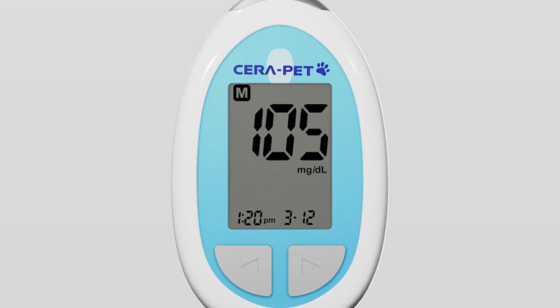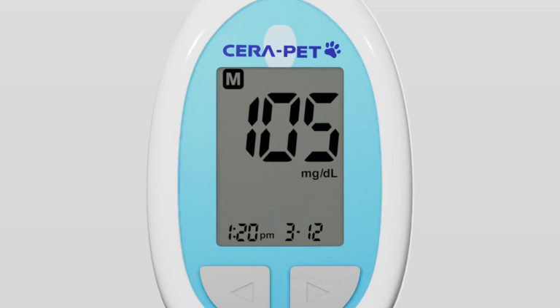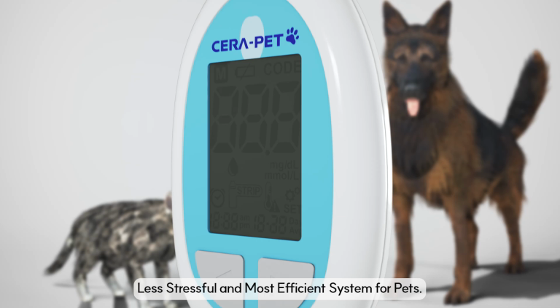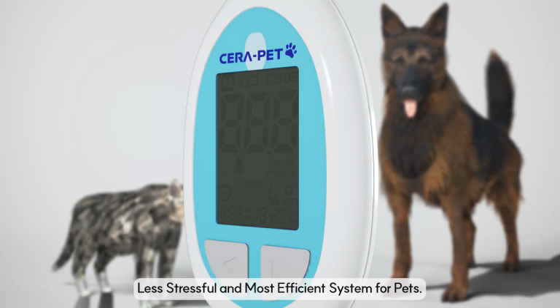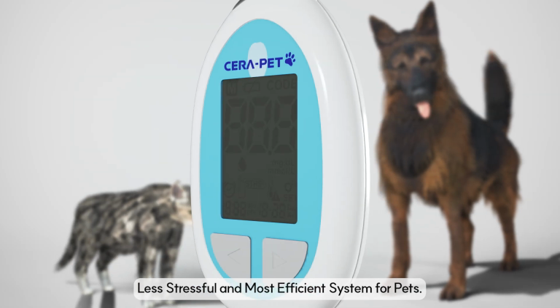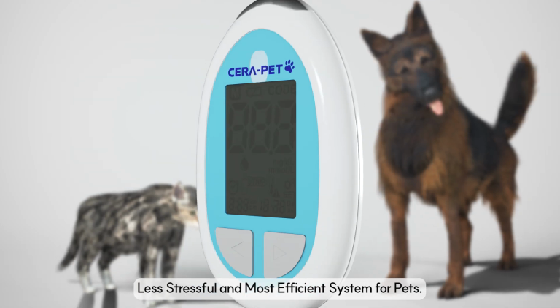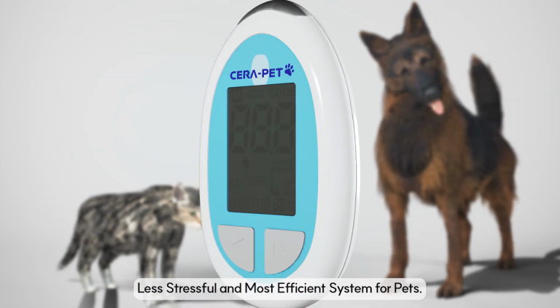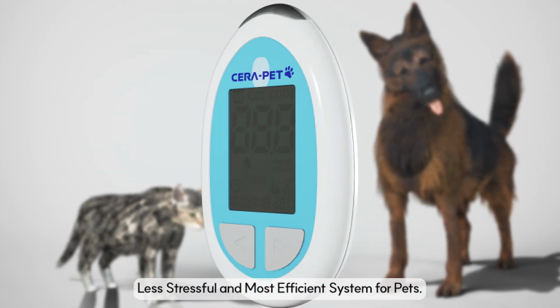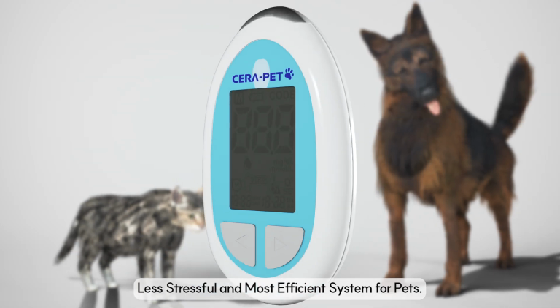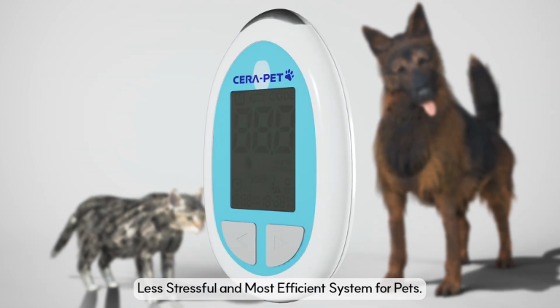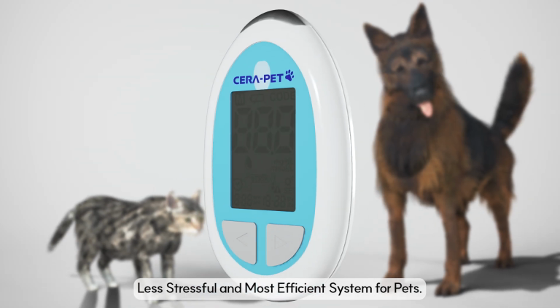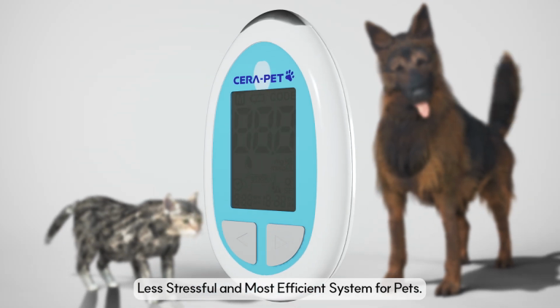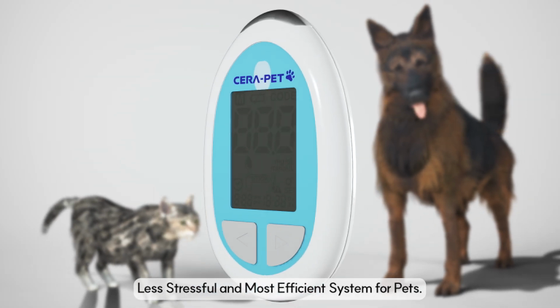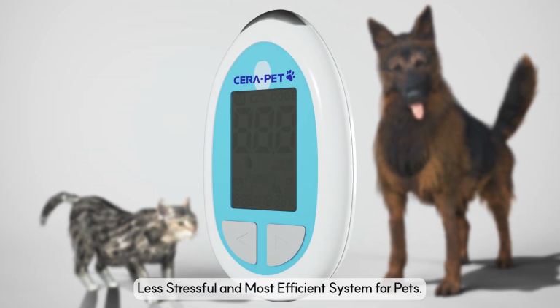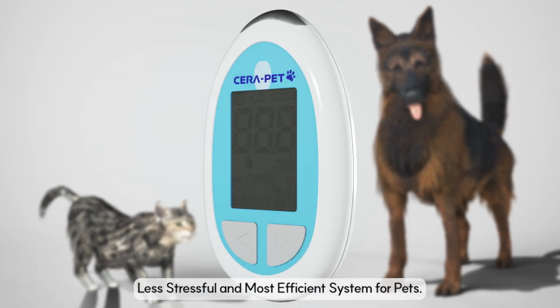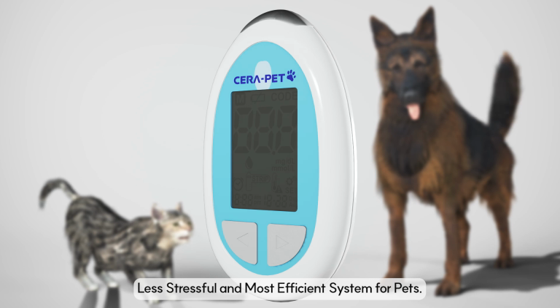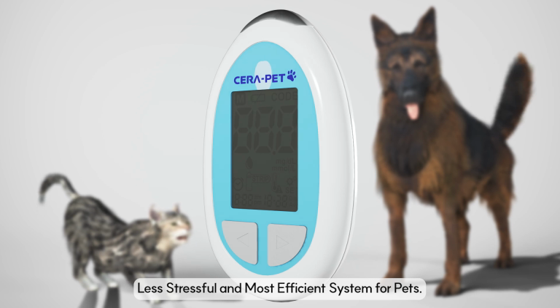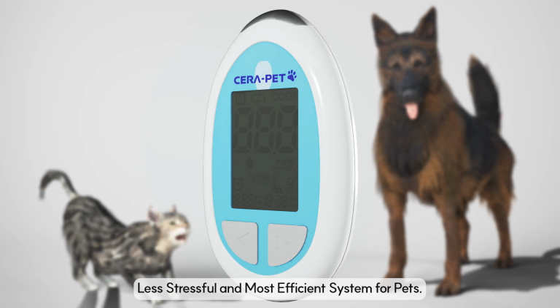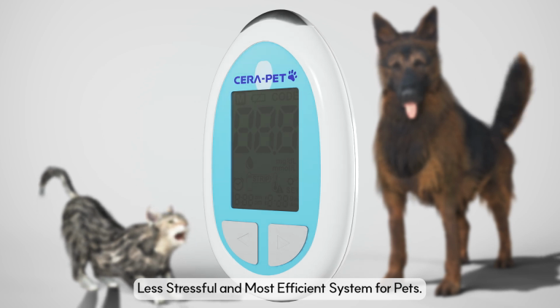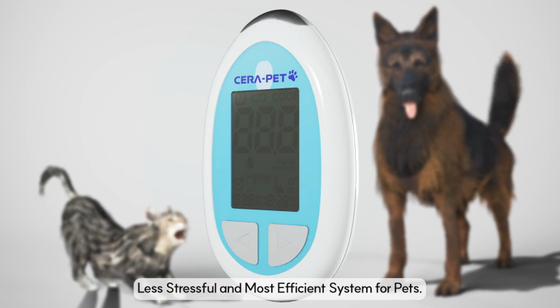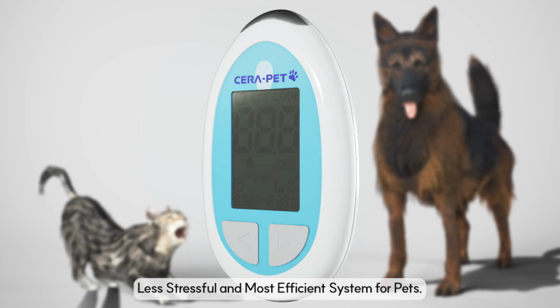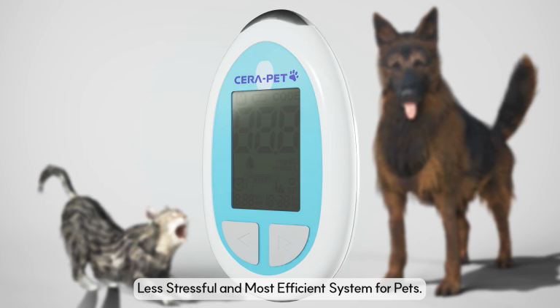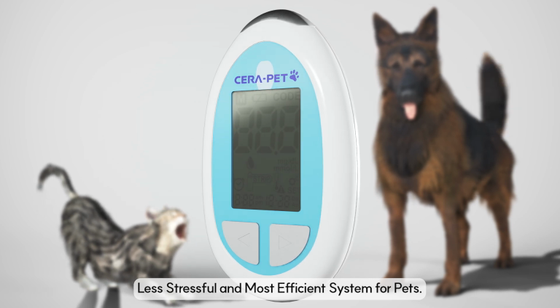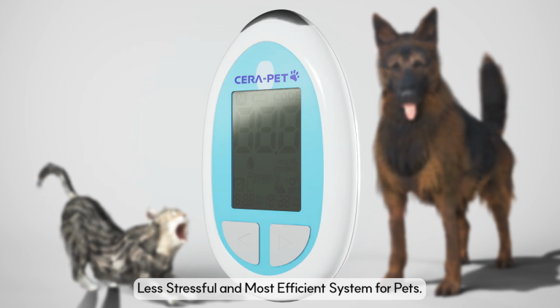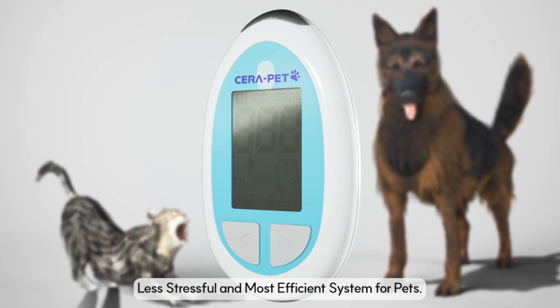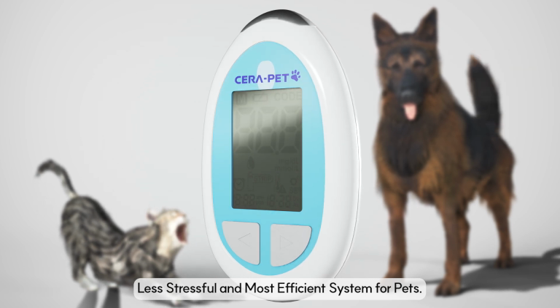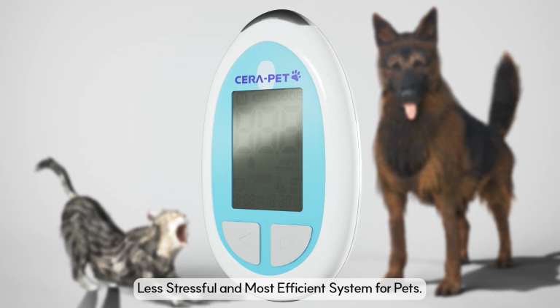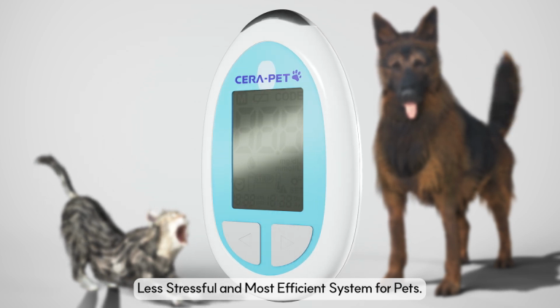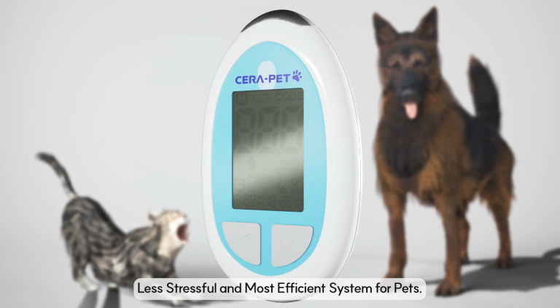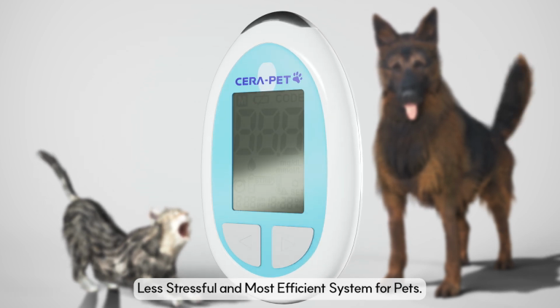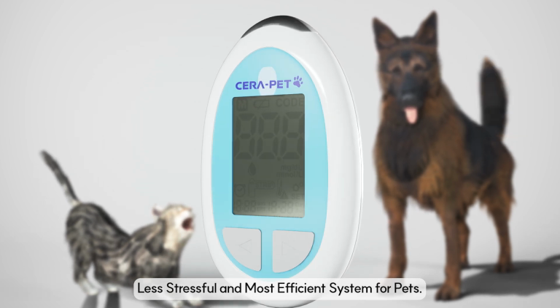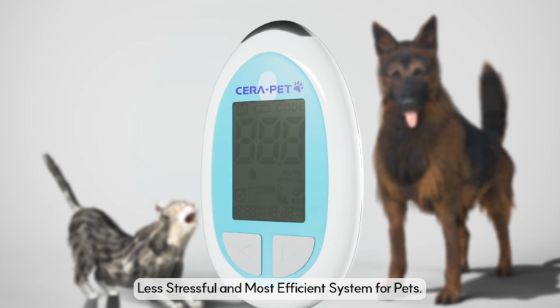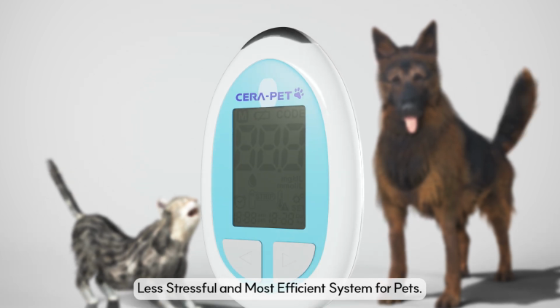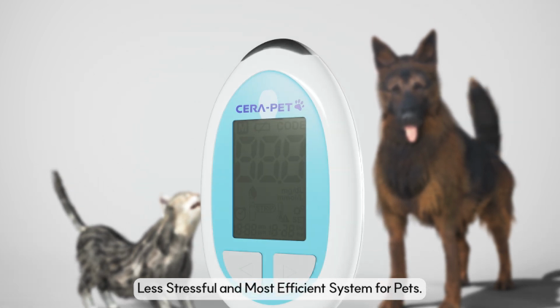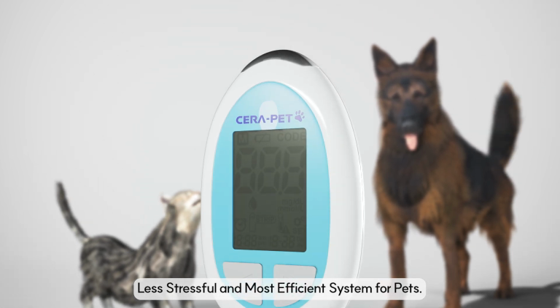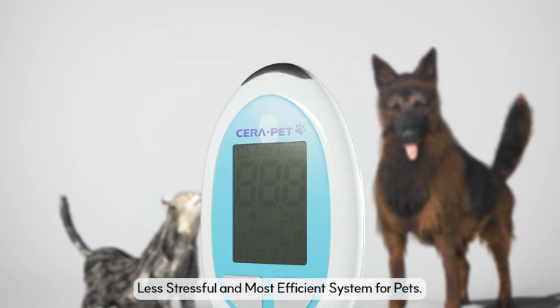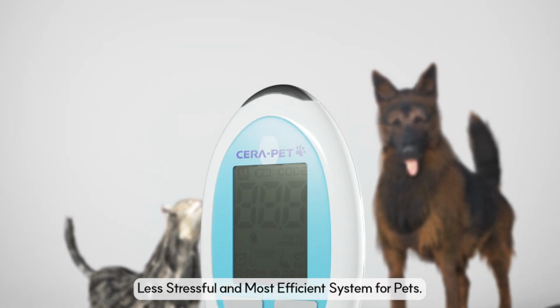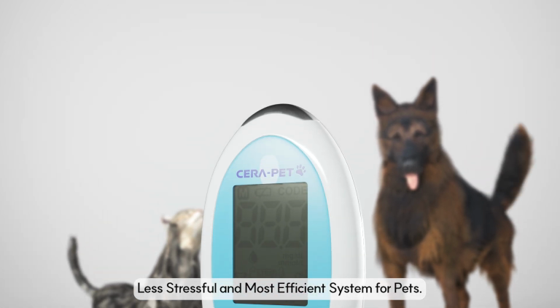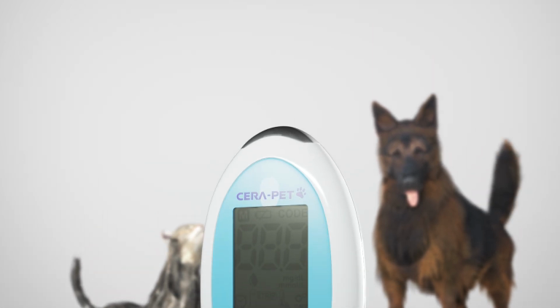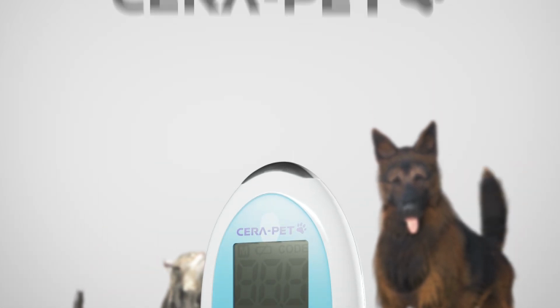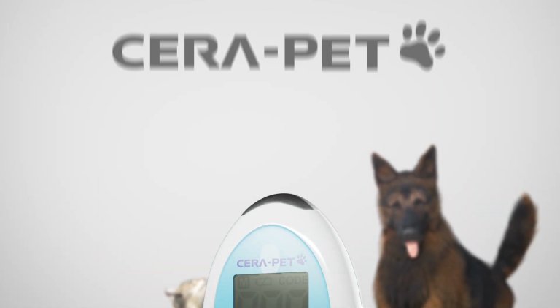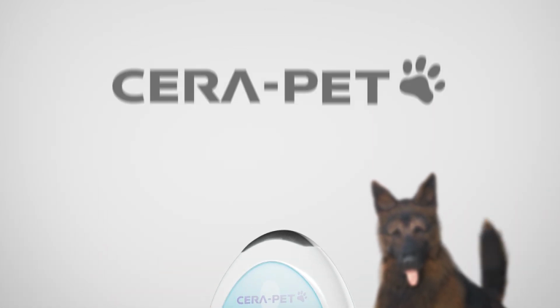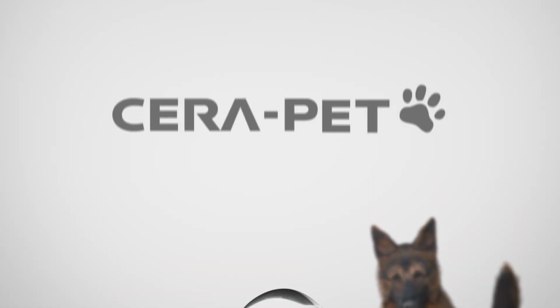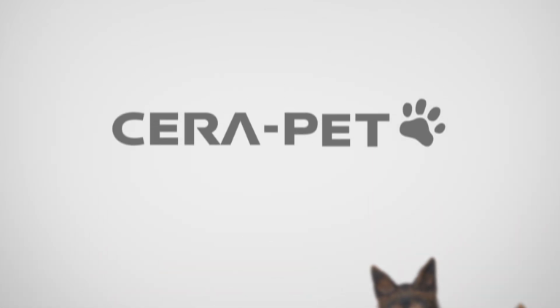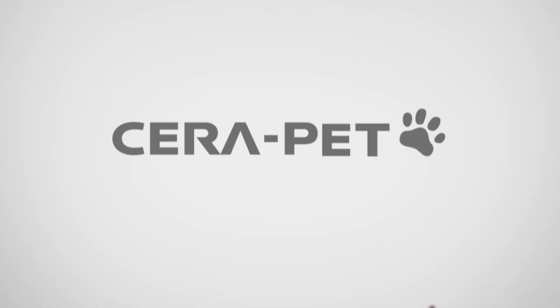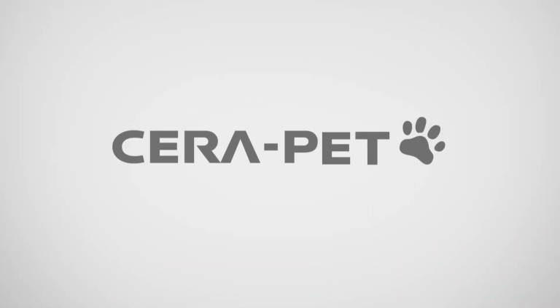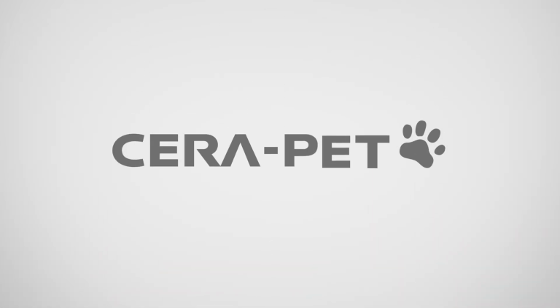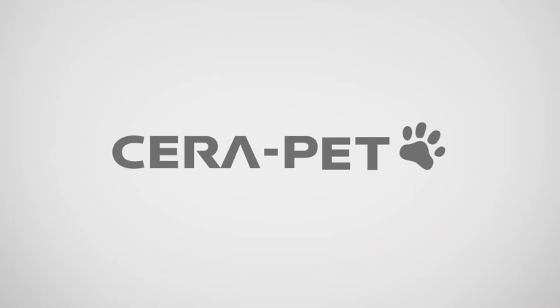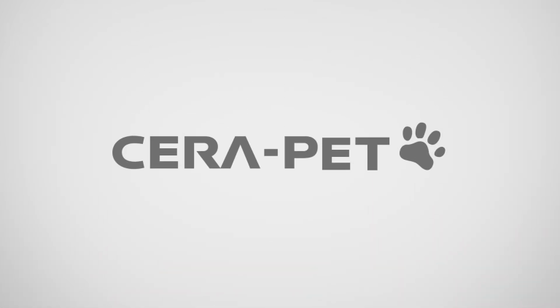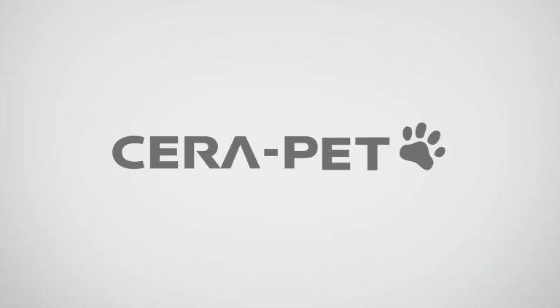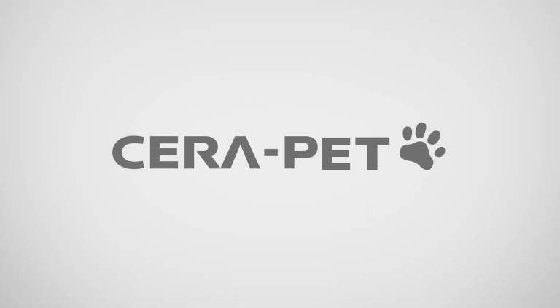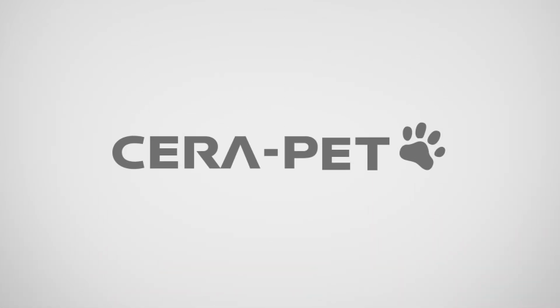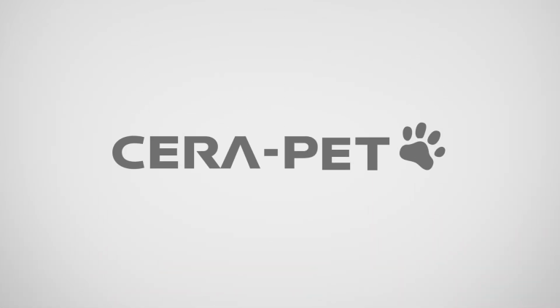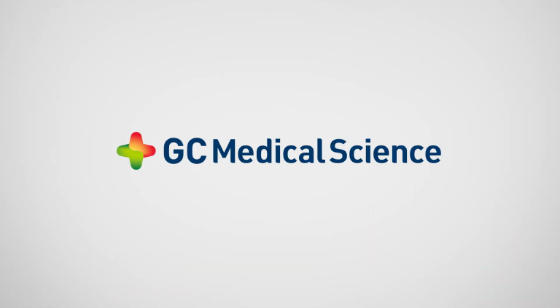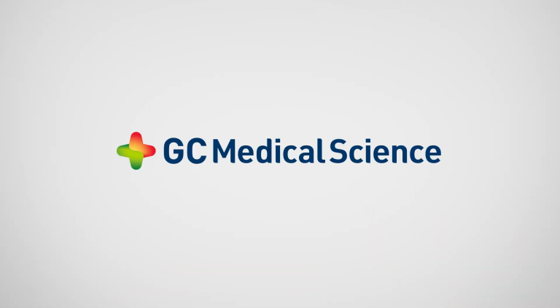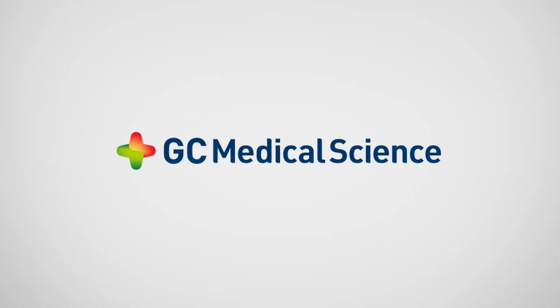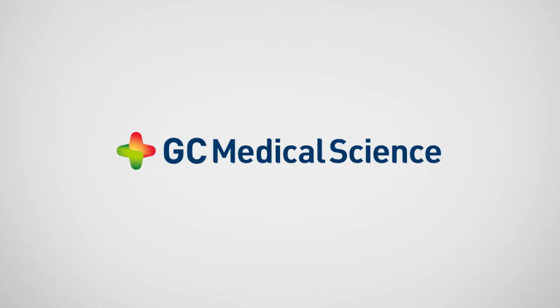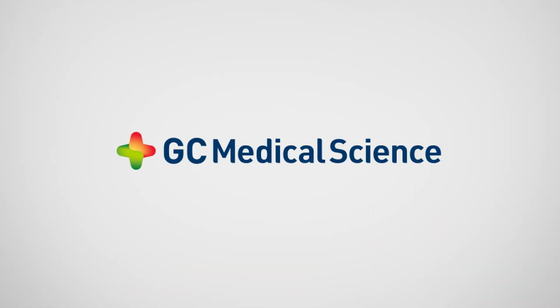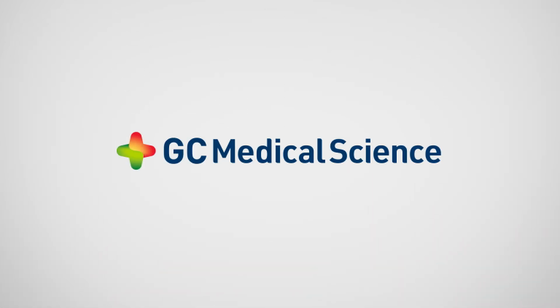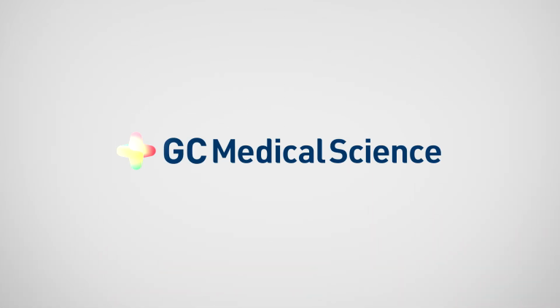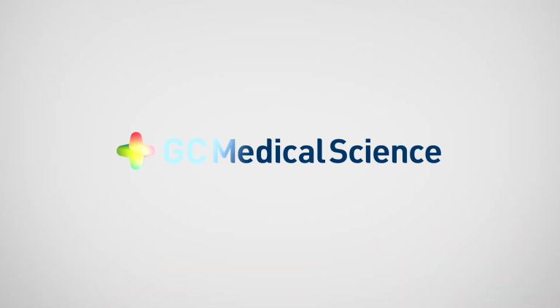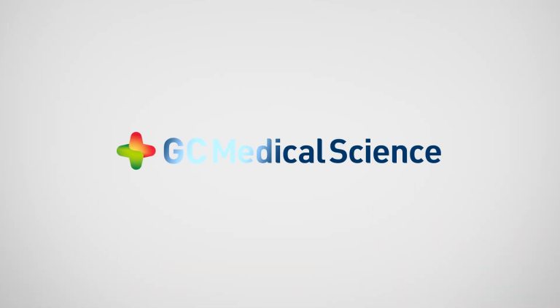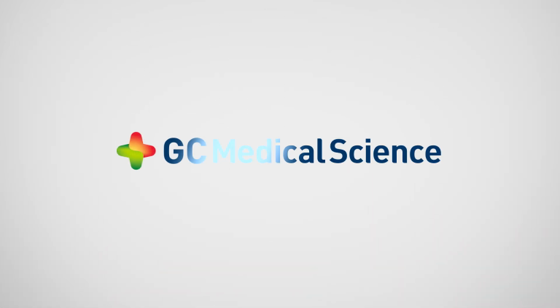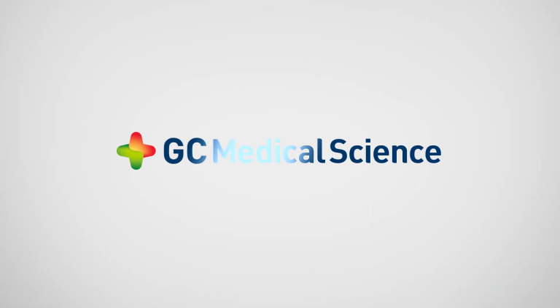Less stressful and most efficient system for pets. CIRA Pet. GC Medical Science.